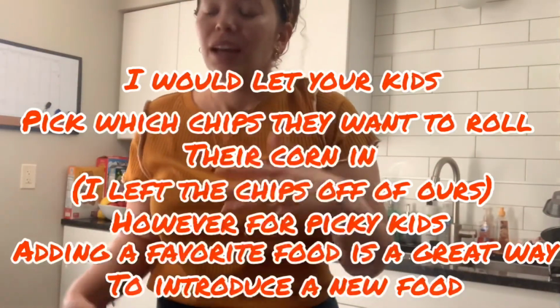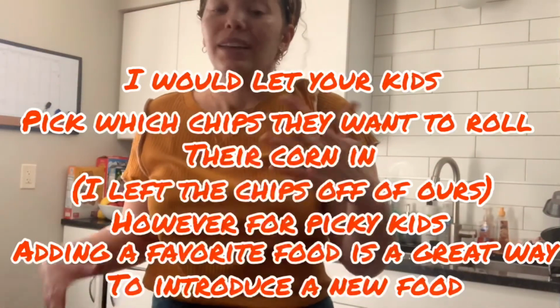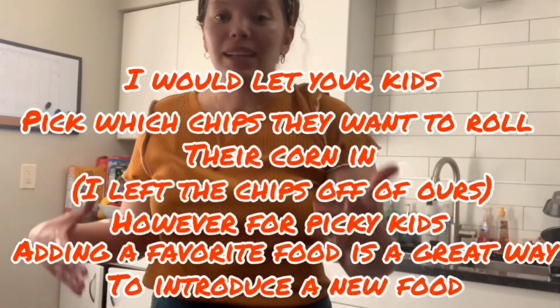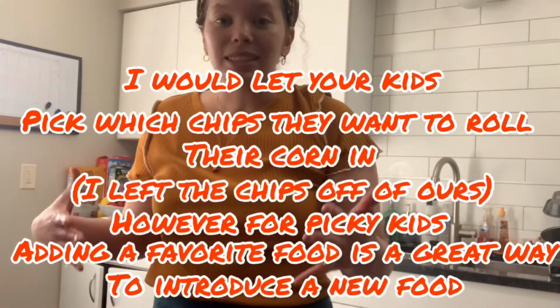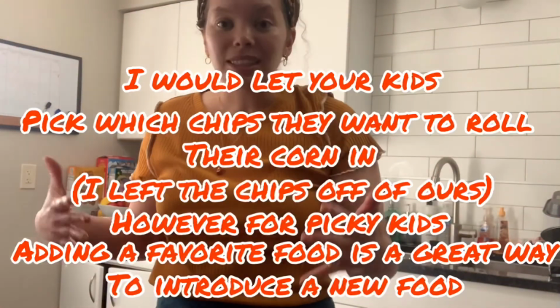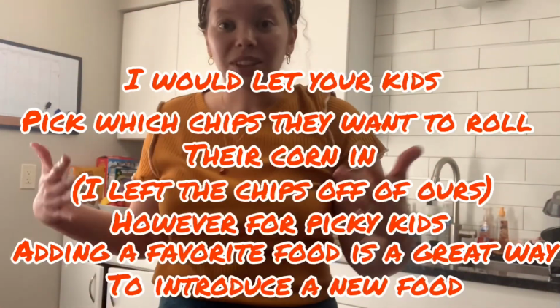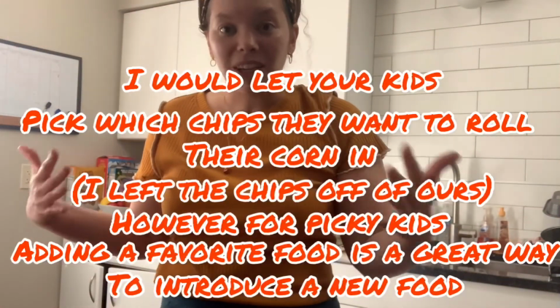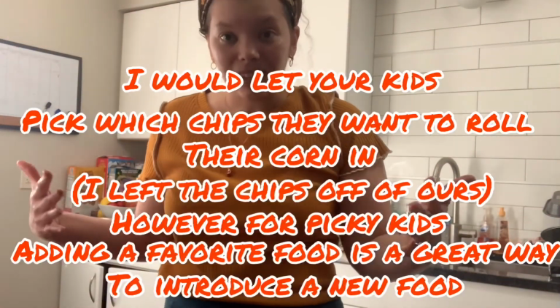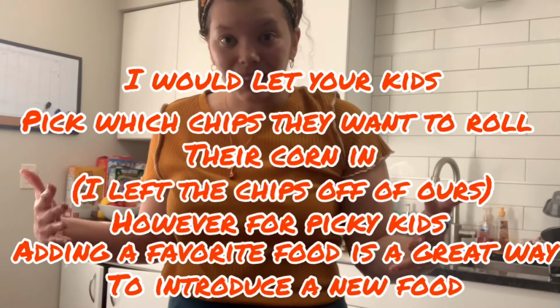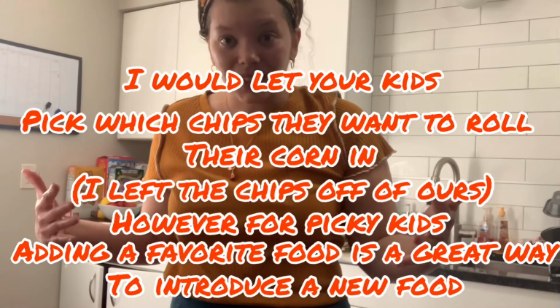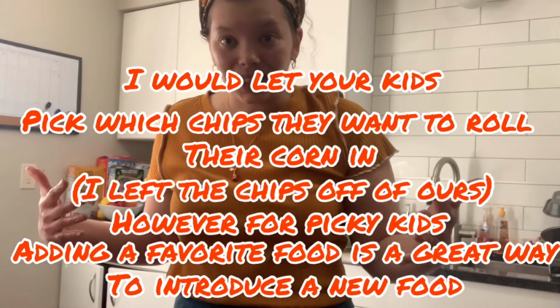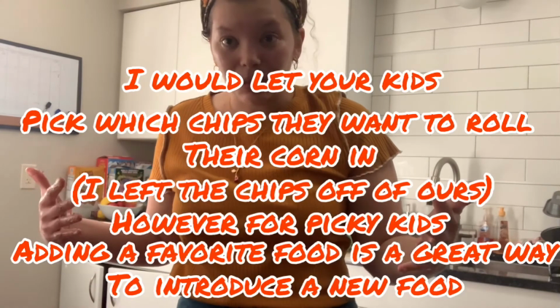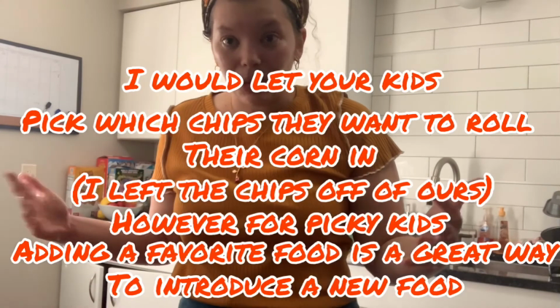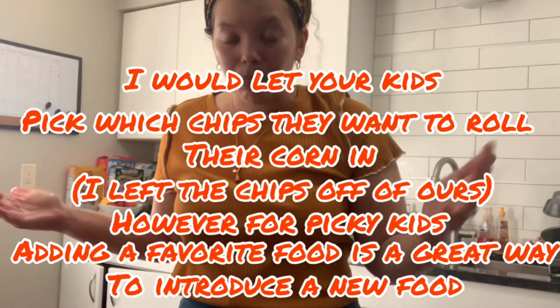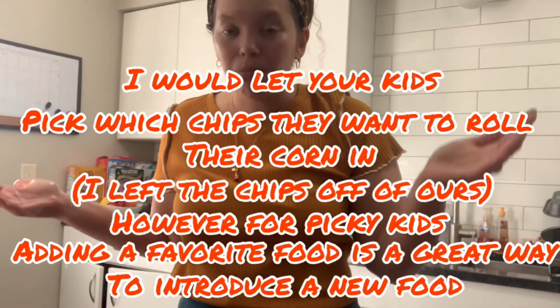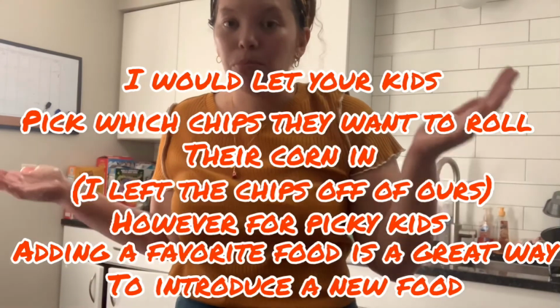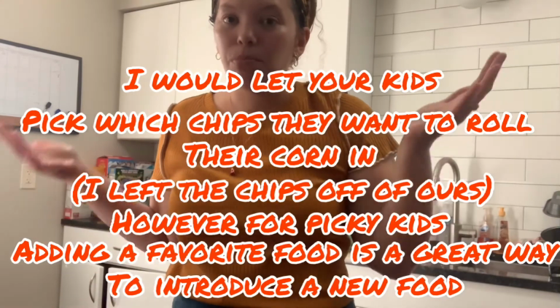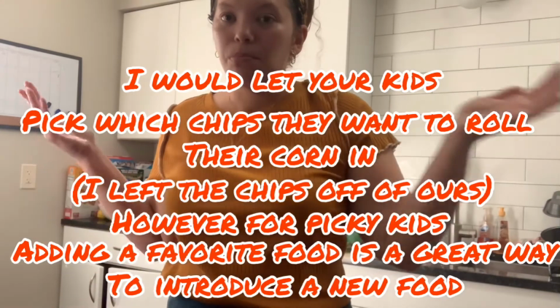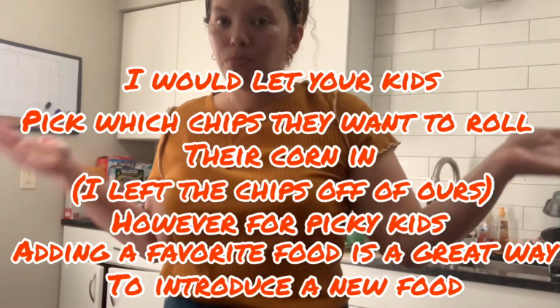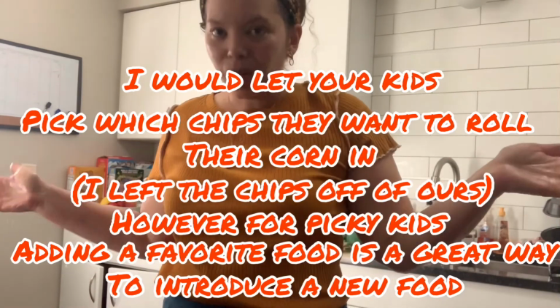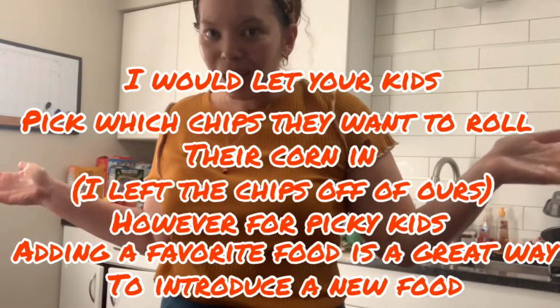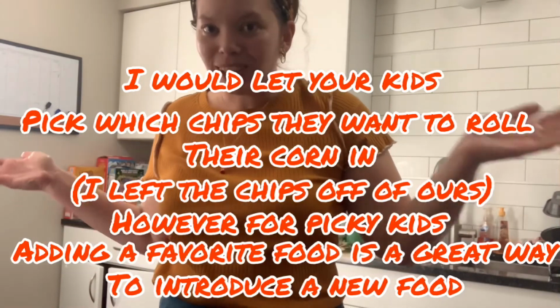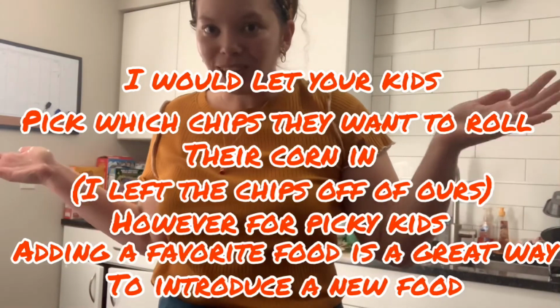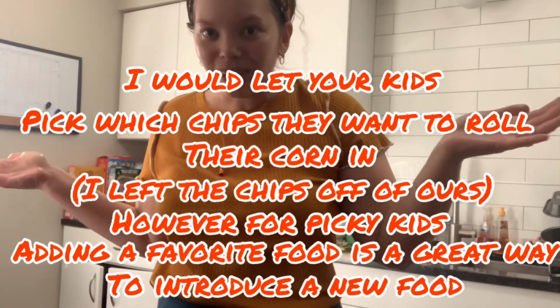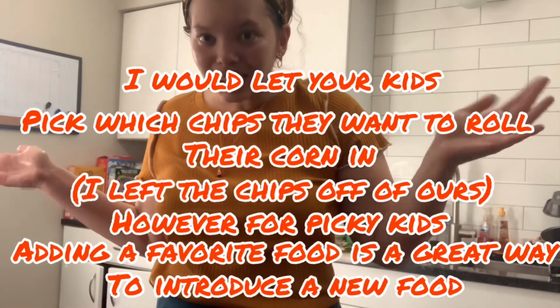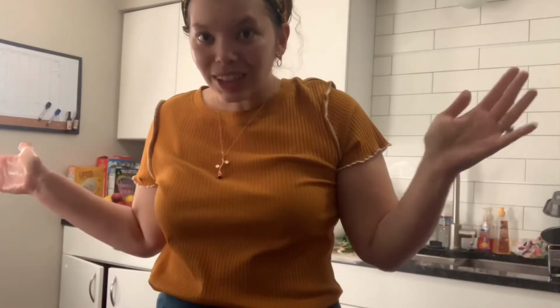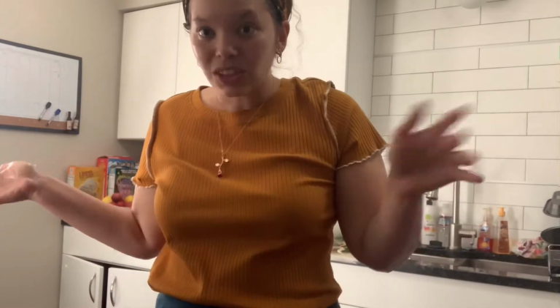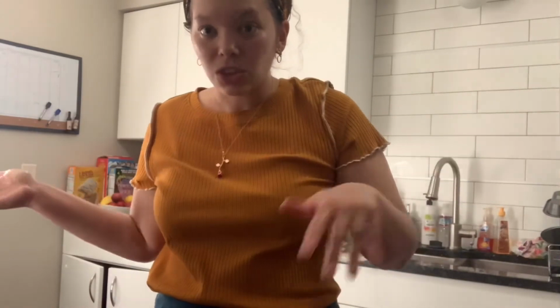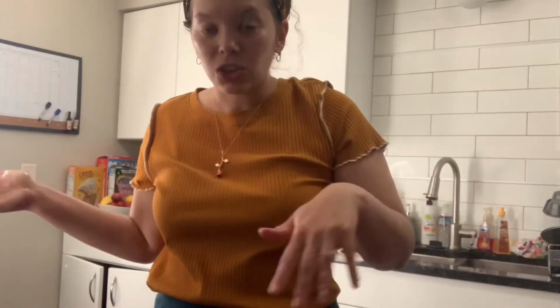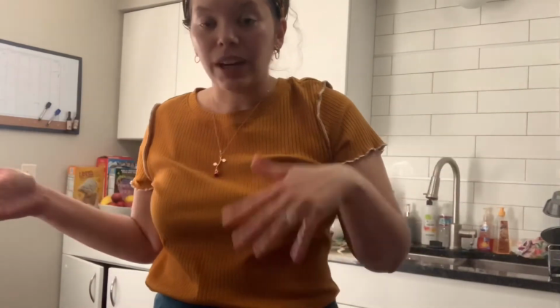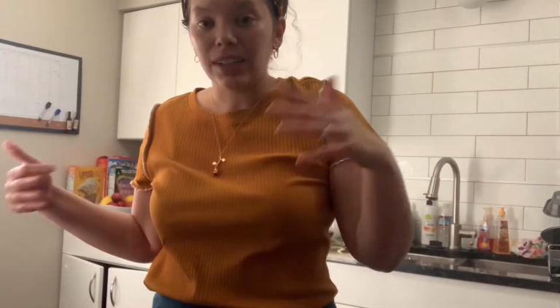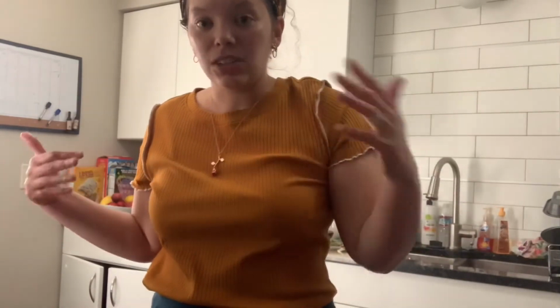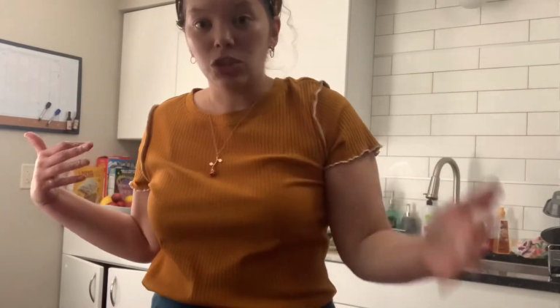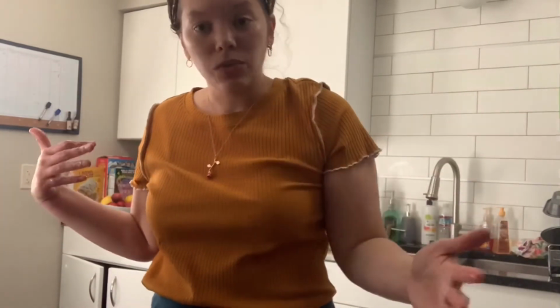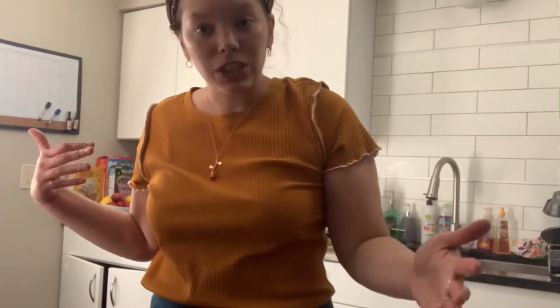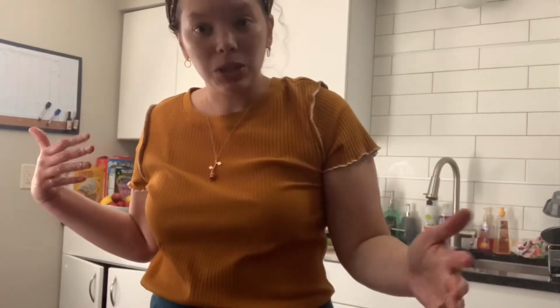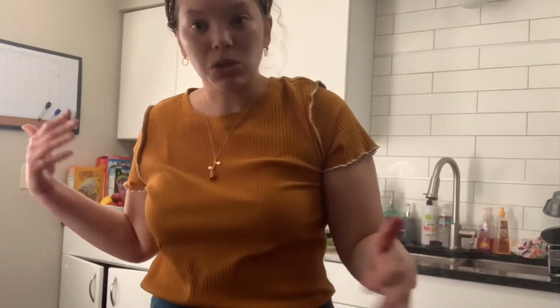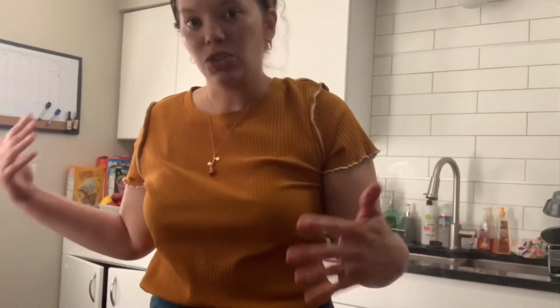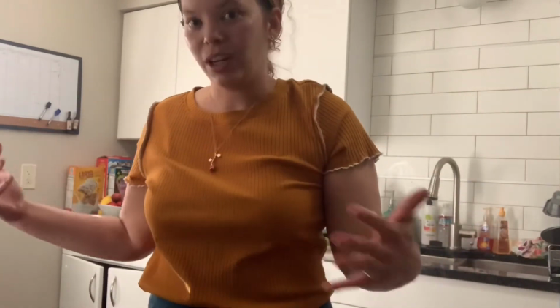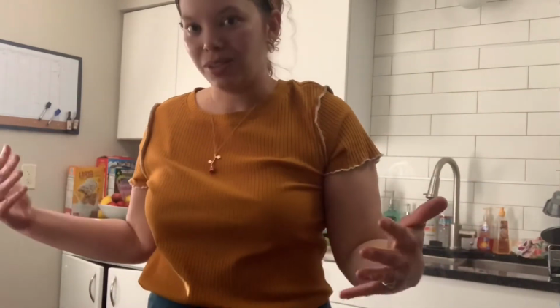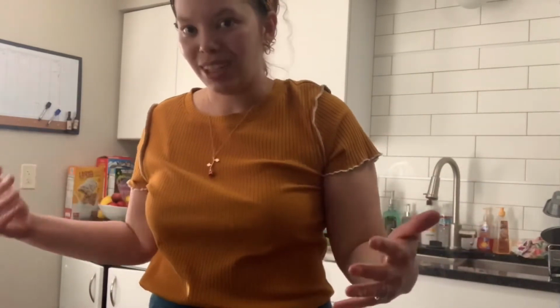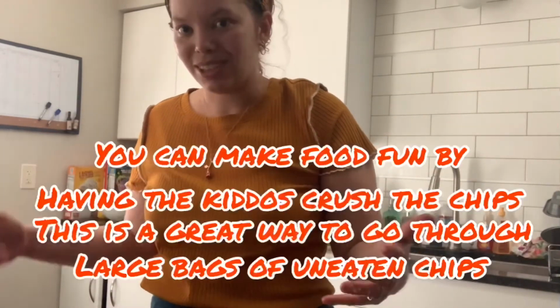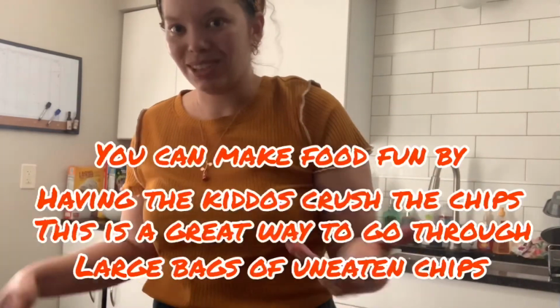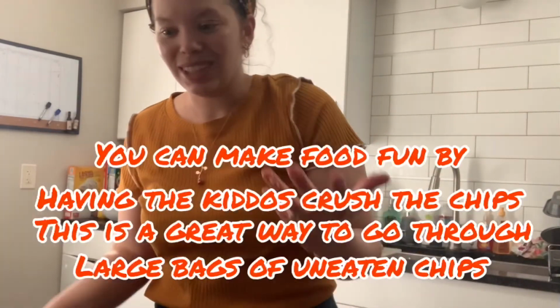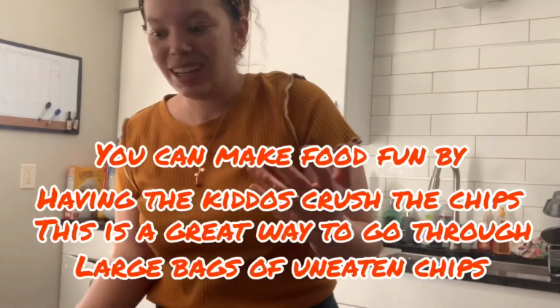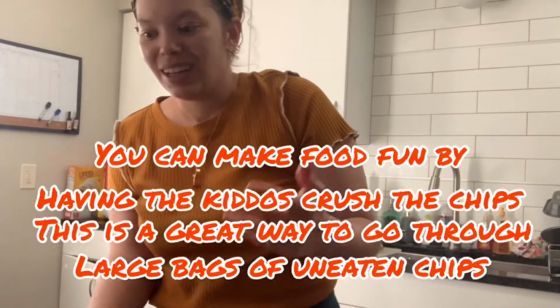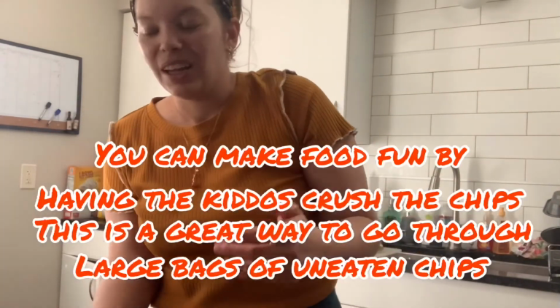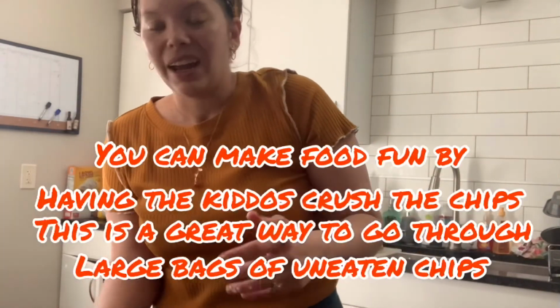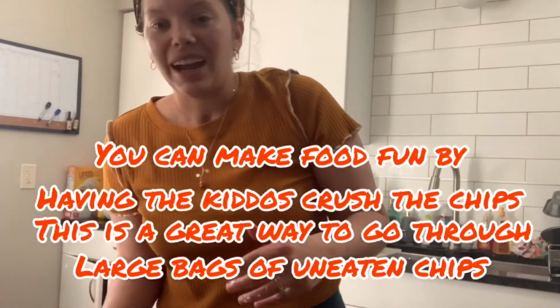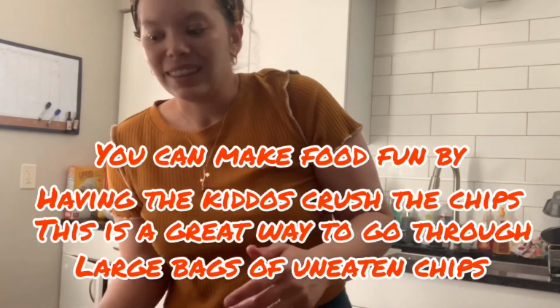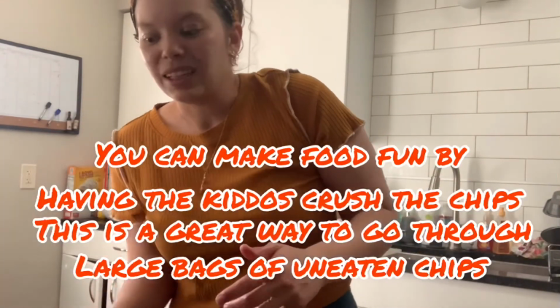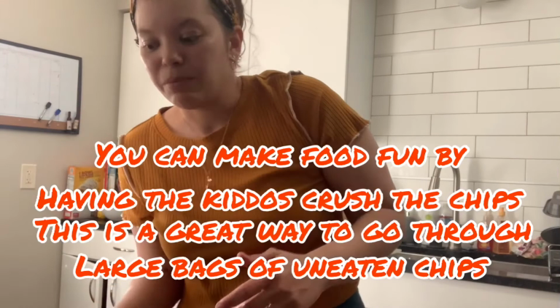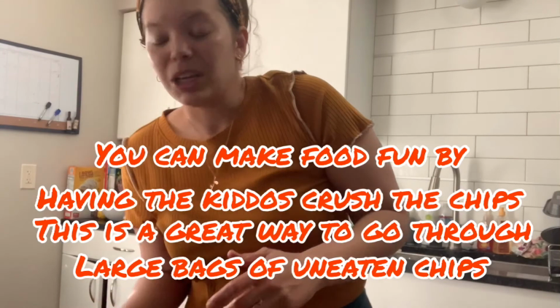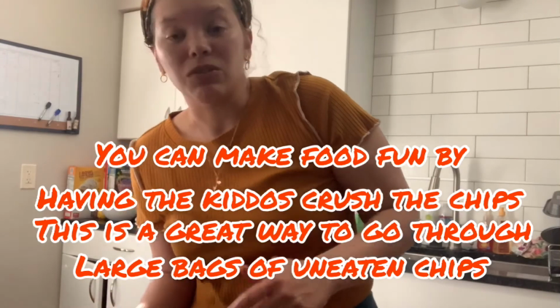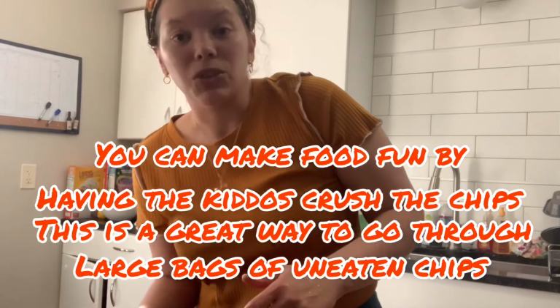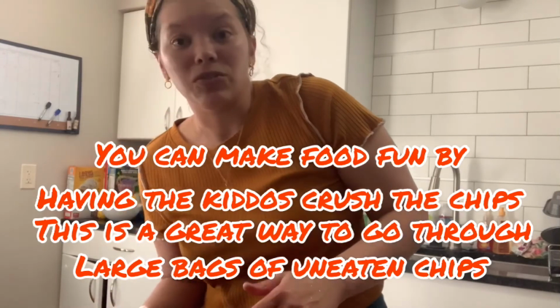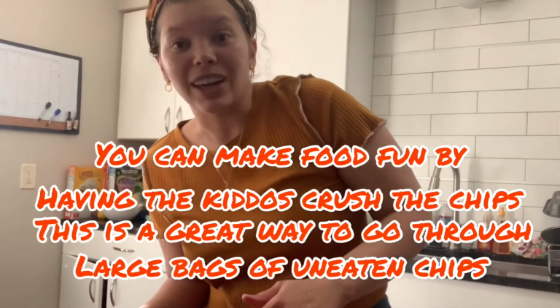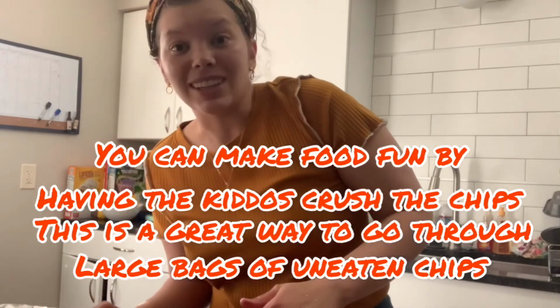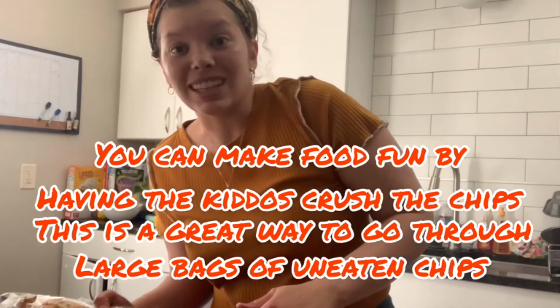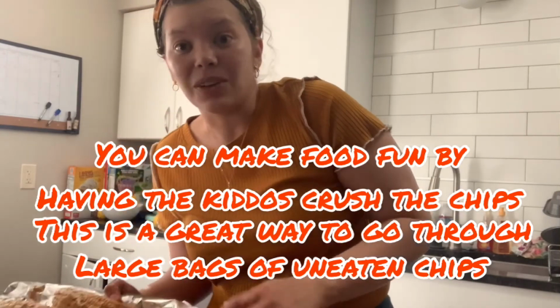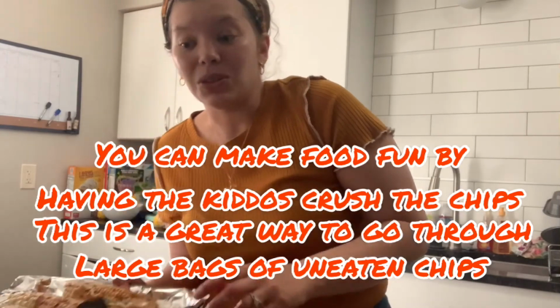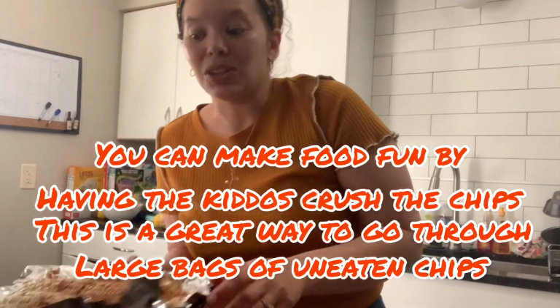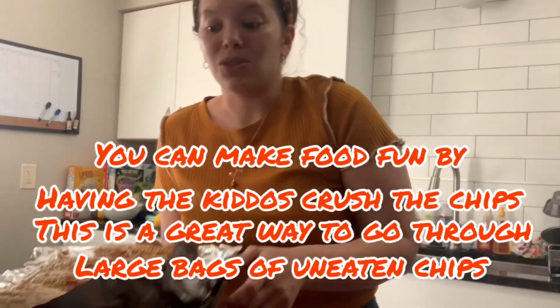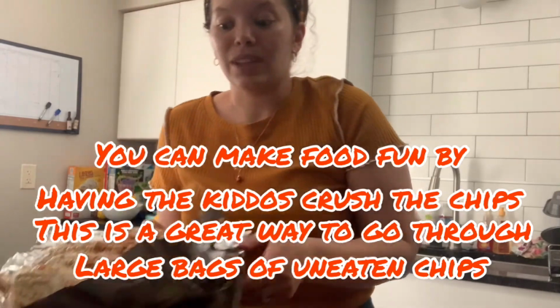Yes, it's not the healthiest vegetable, but as long as kids are trying new vegetables and trying new textures, I think making food fun is how you can do that.